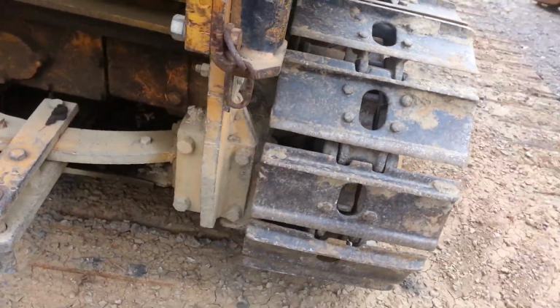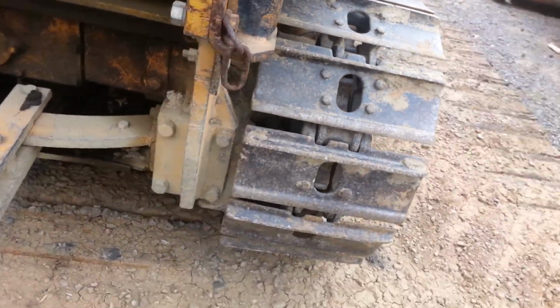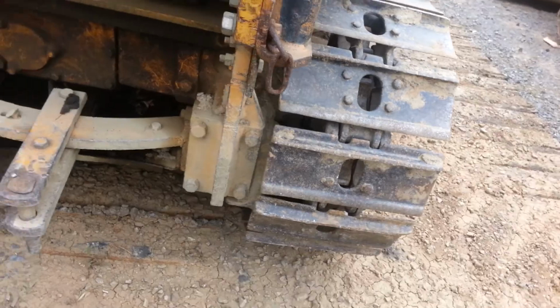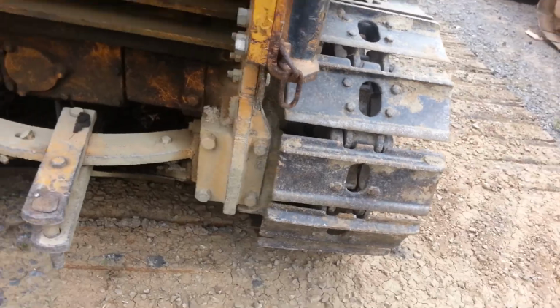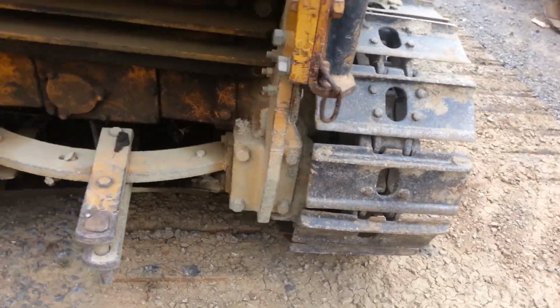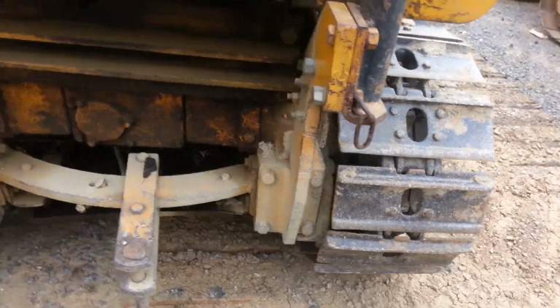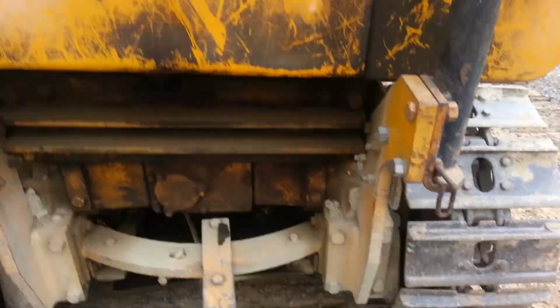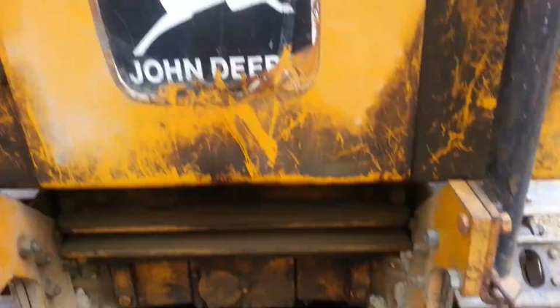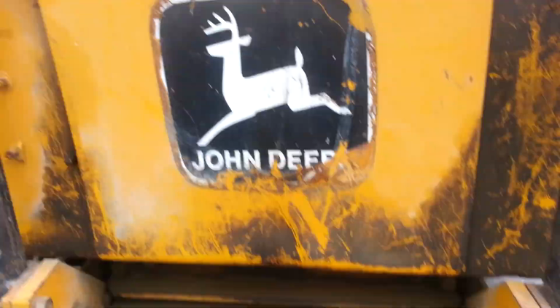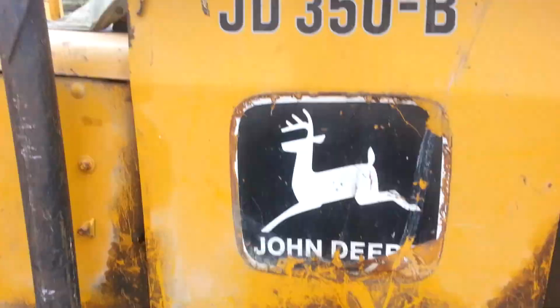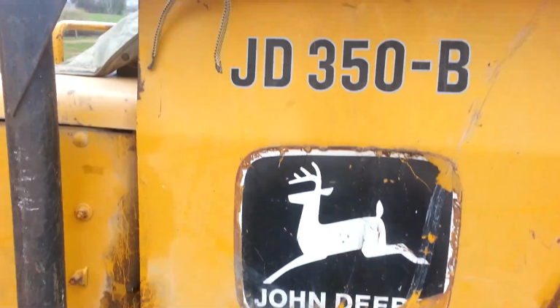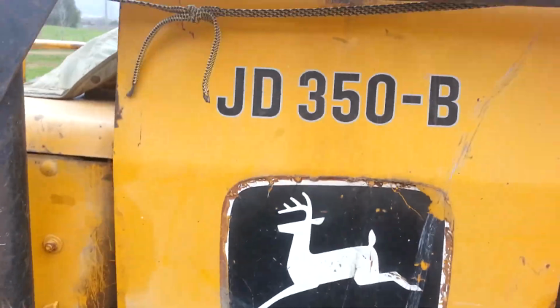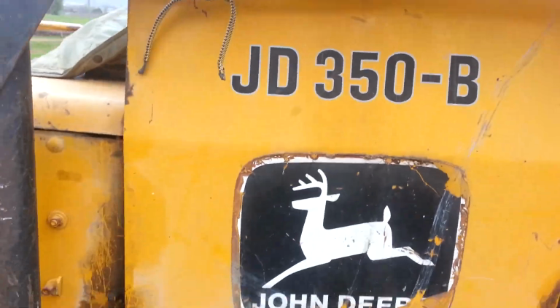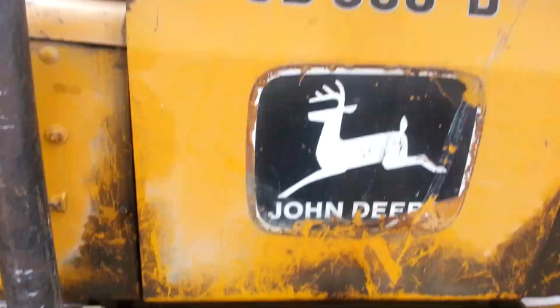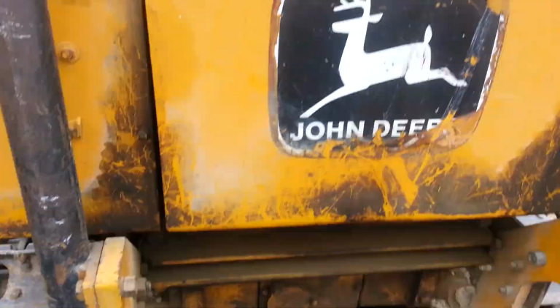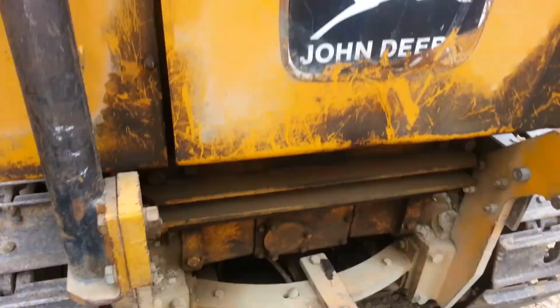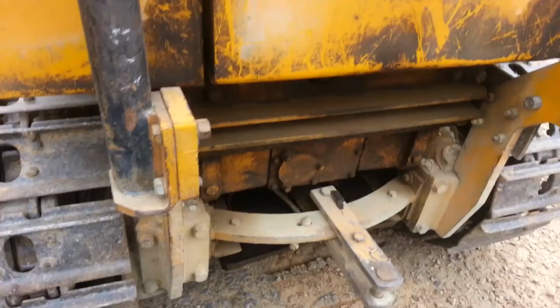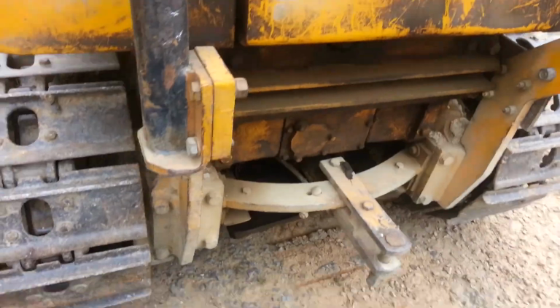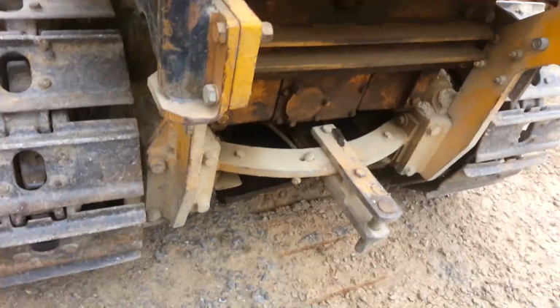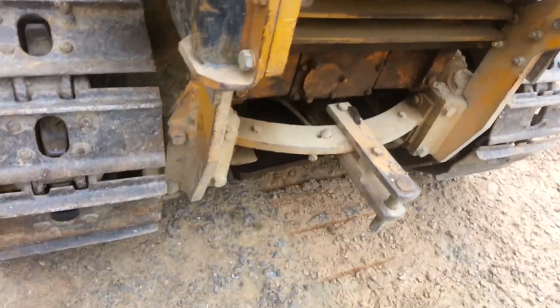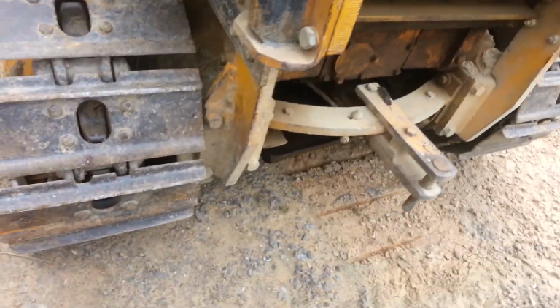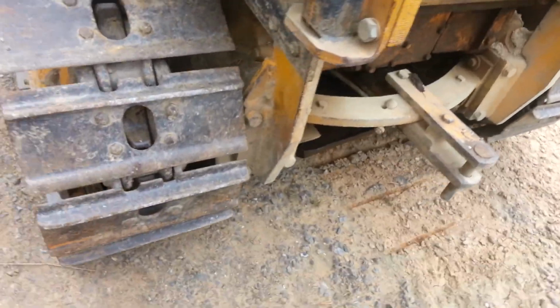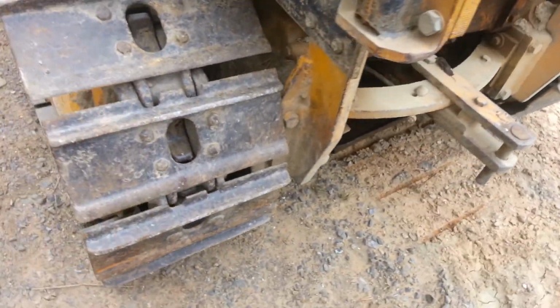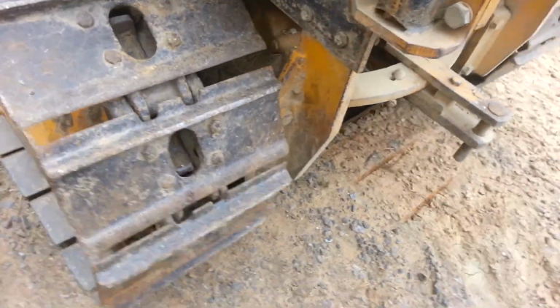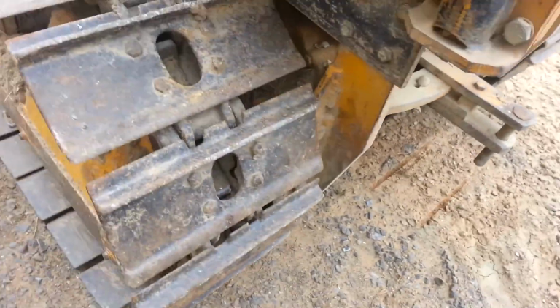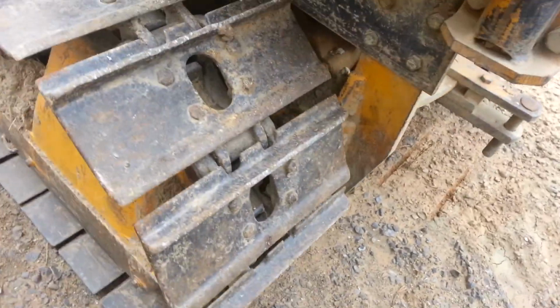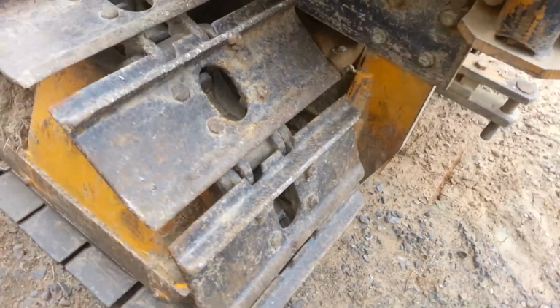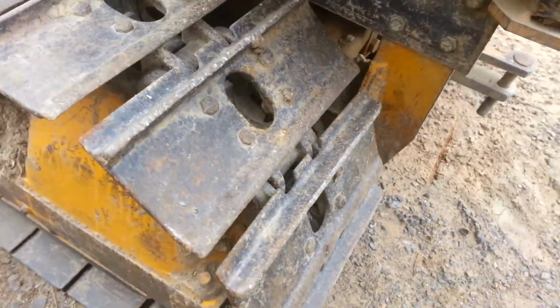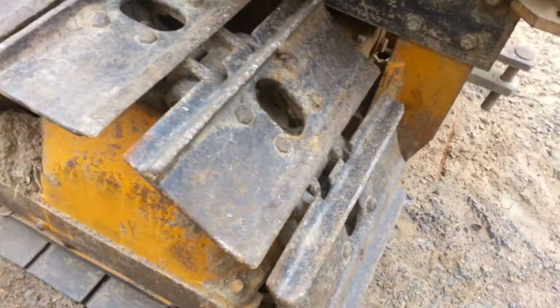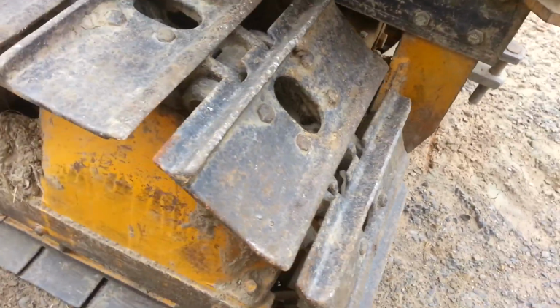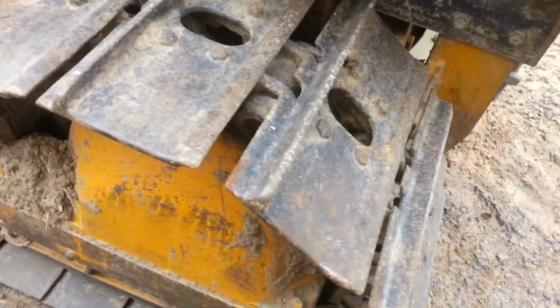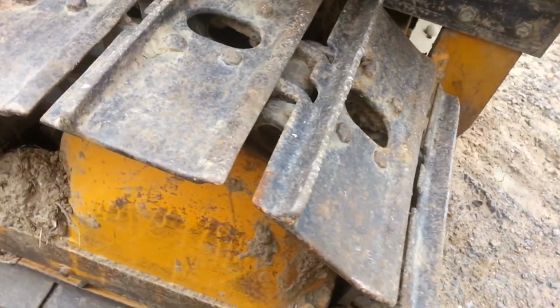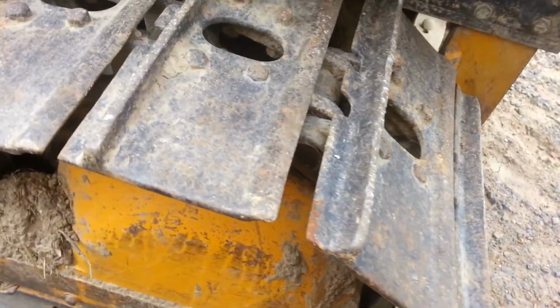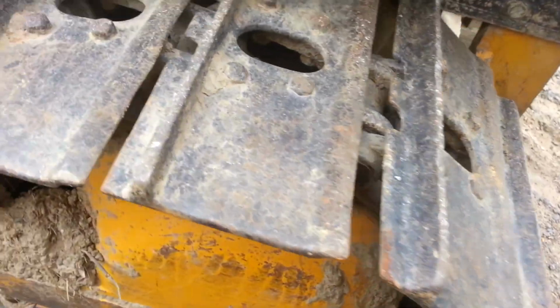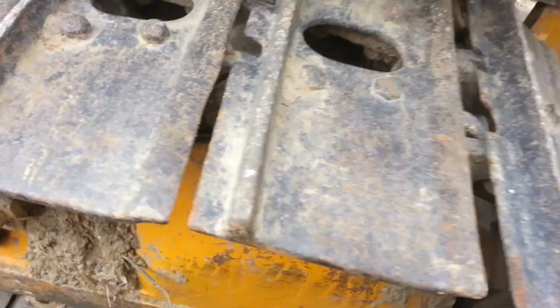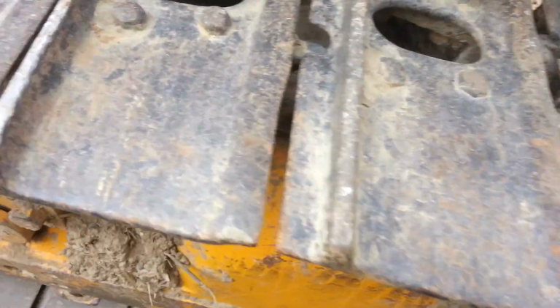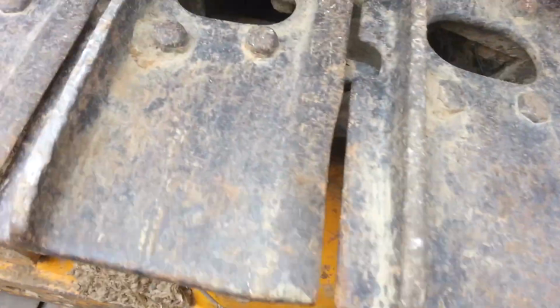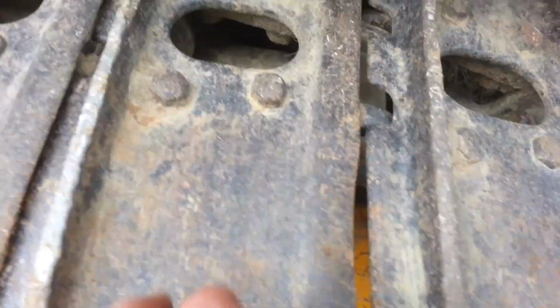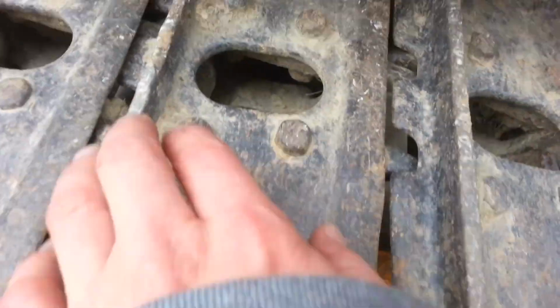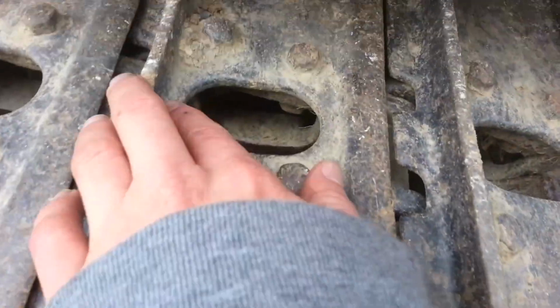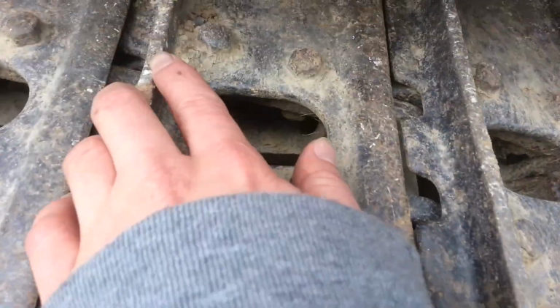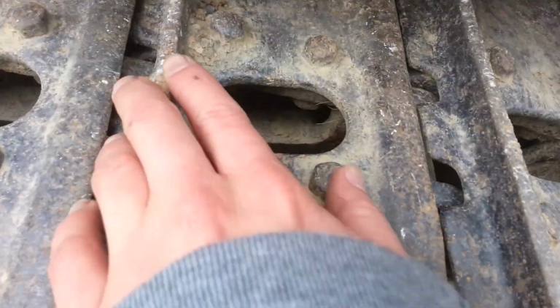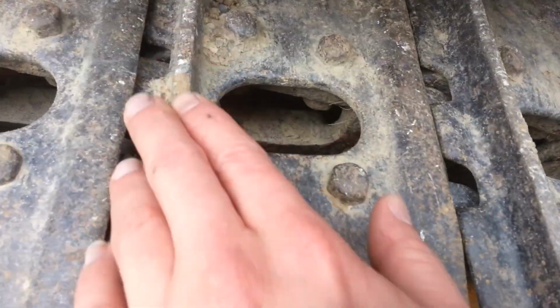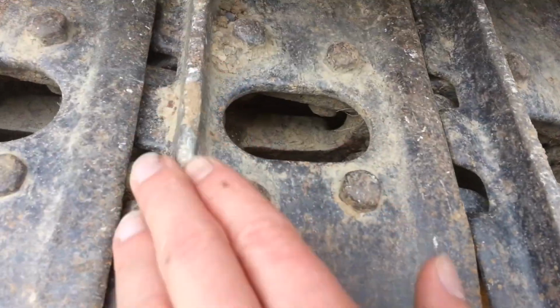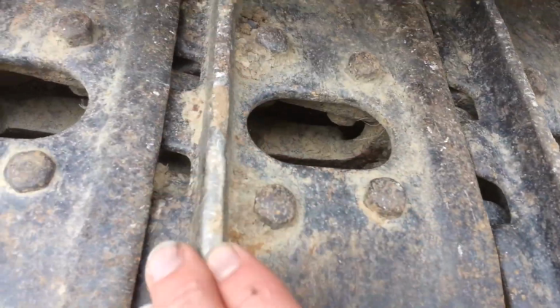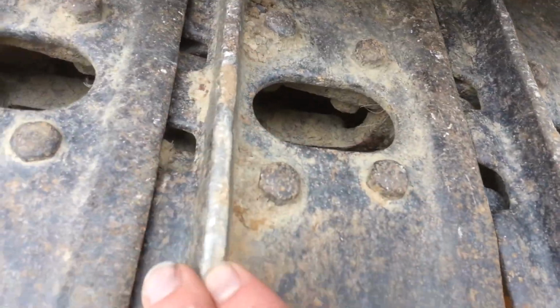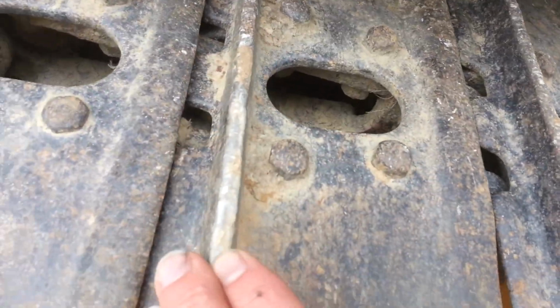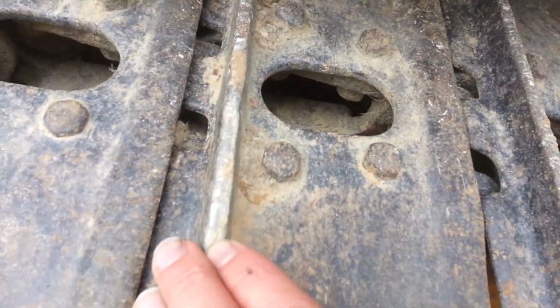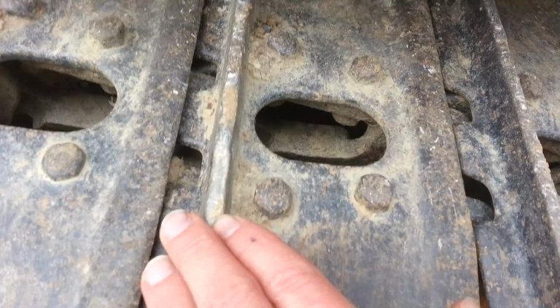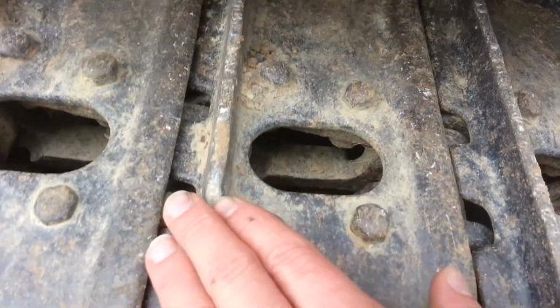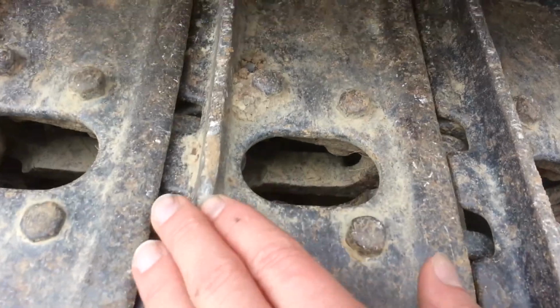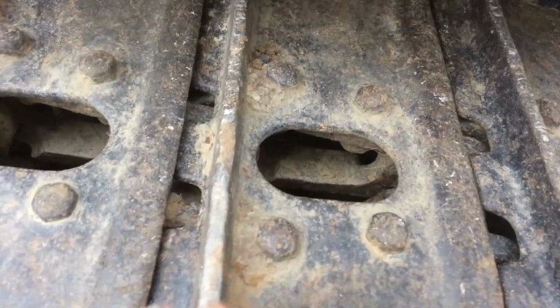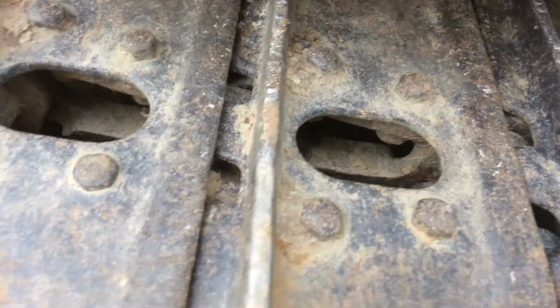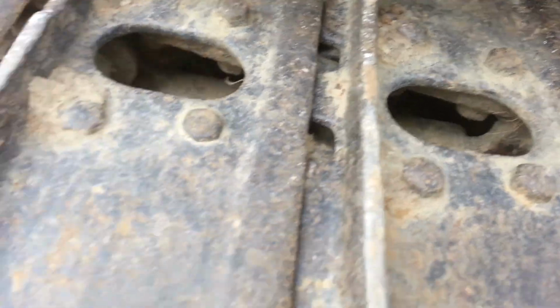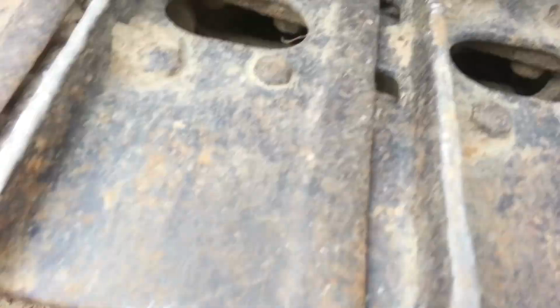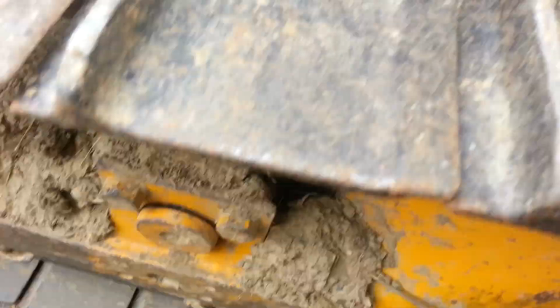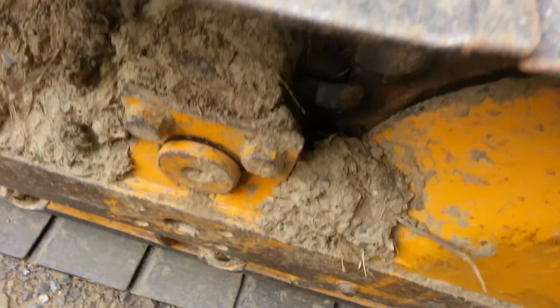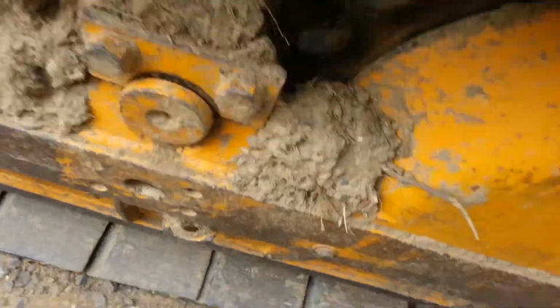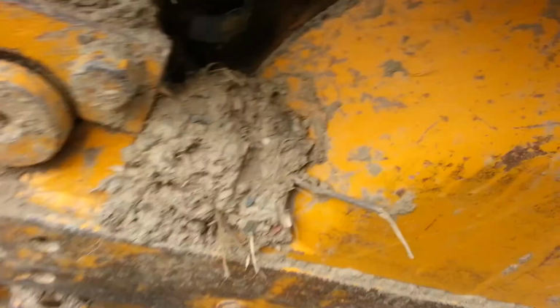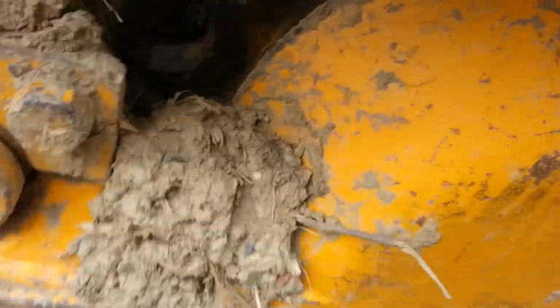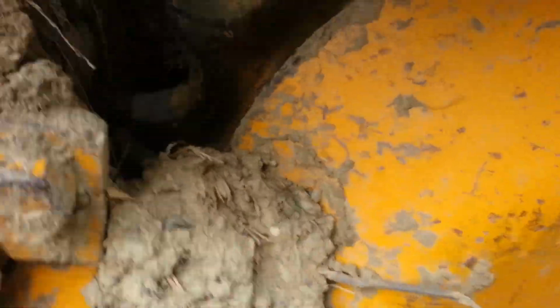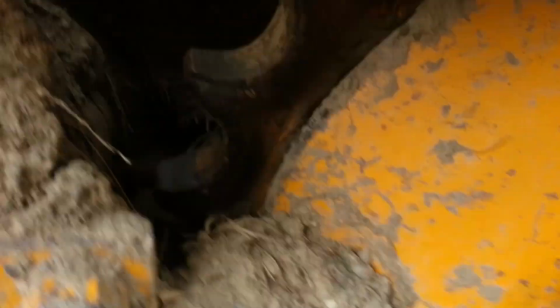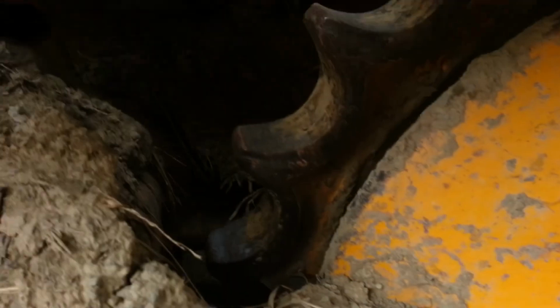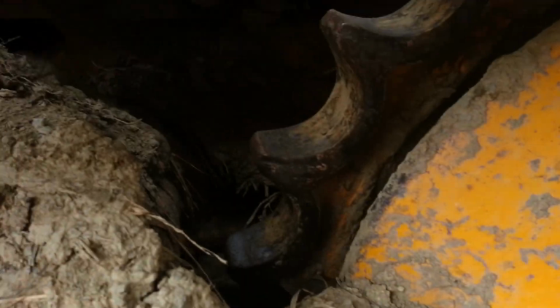Back of the machine, the other side of the undercarriage — you can see the grouser bars are getting worn down pretty good there.